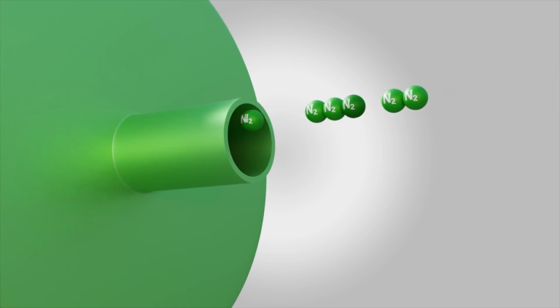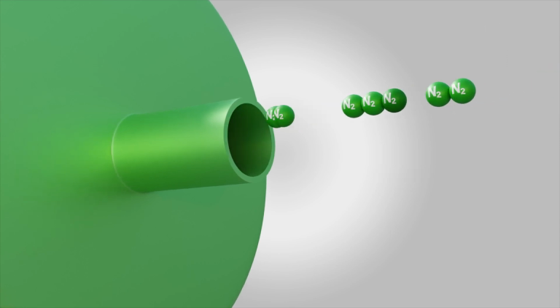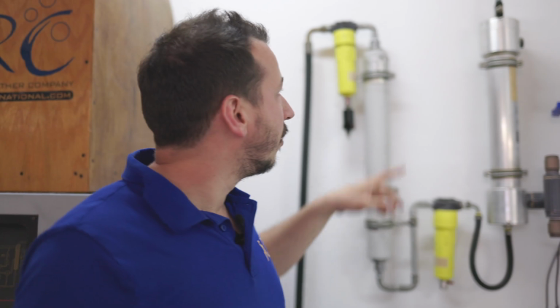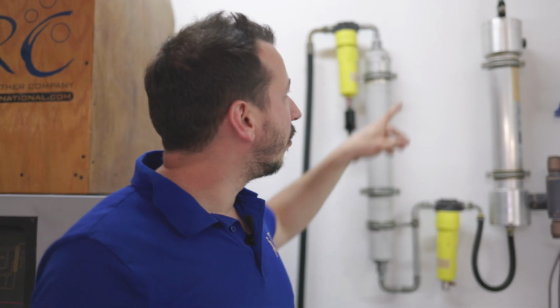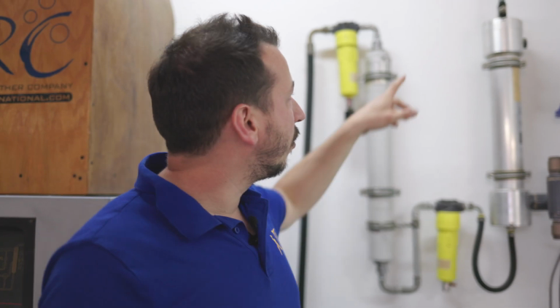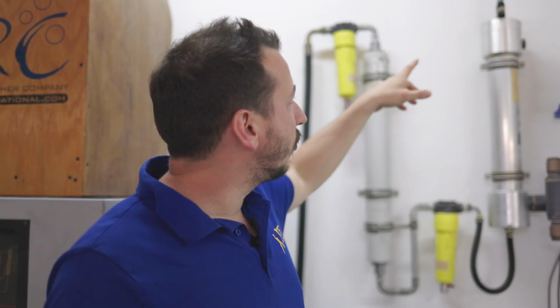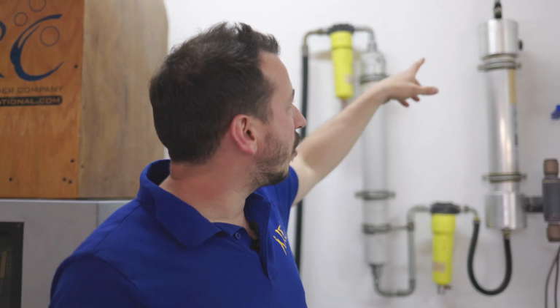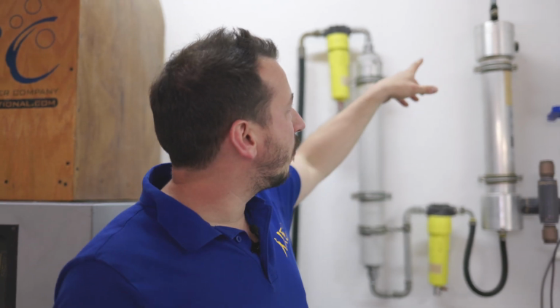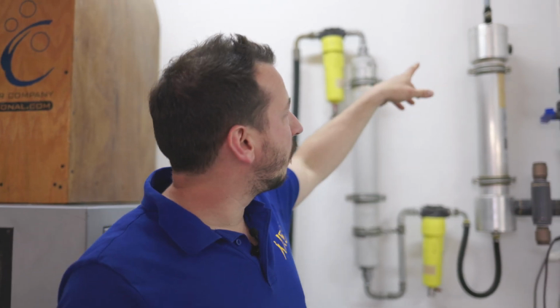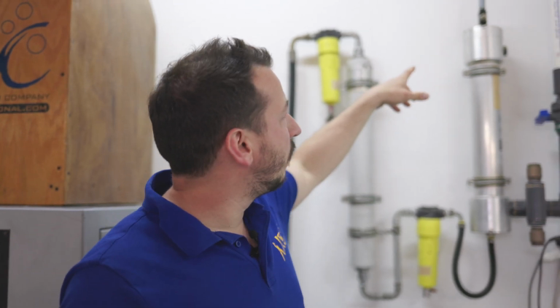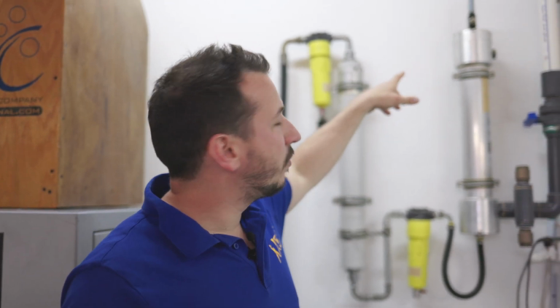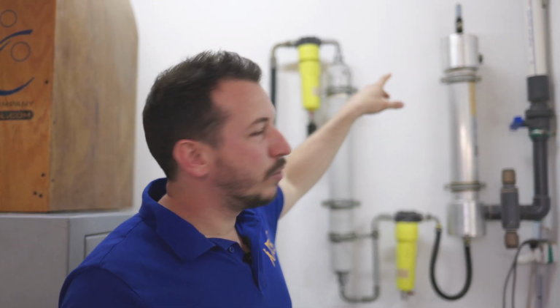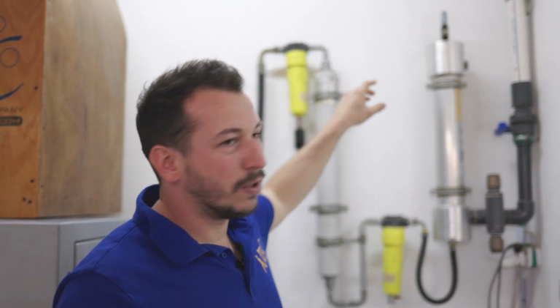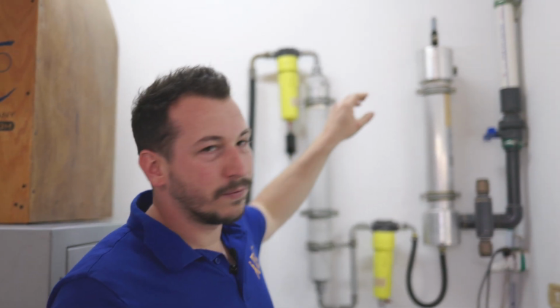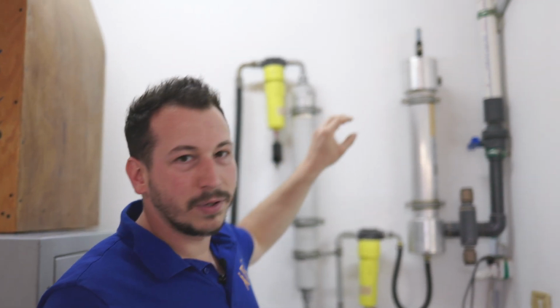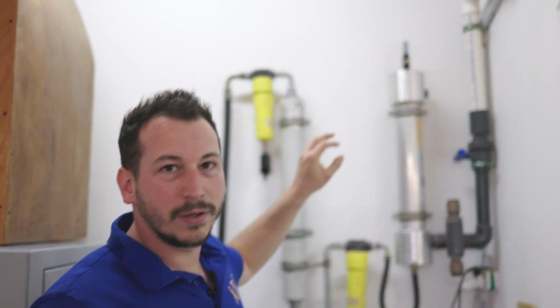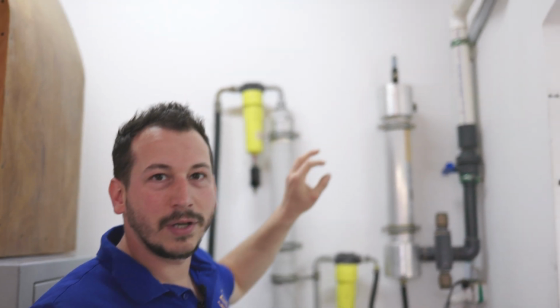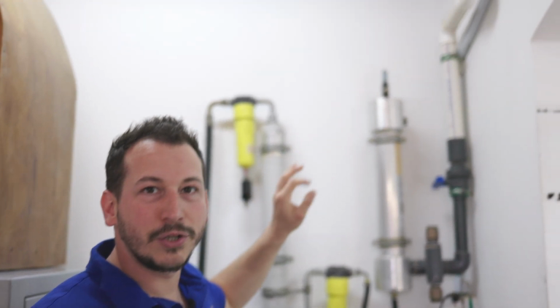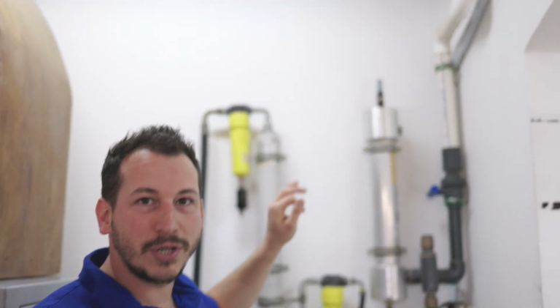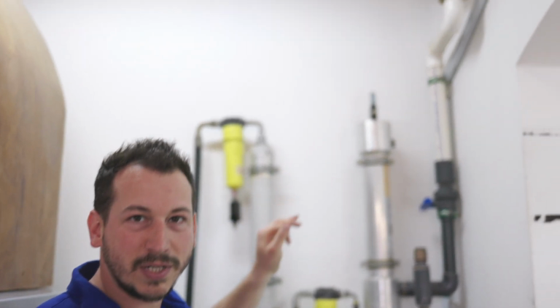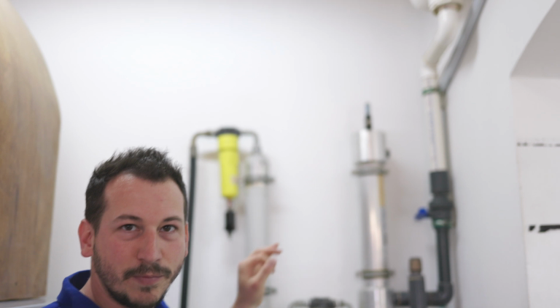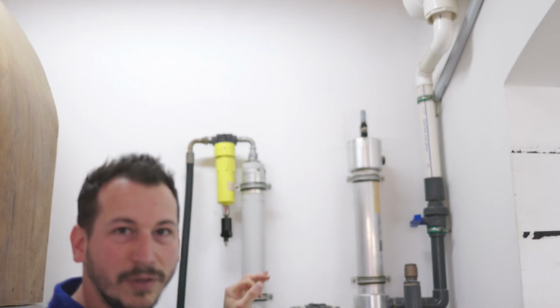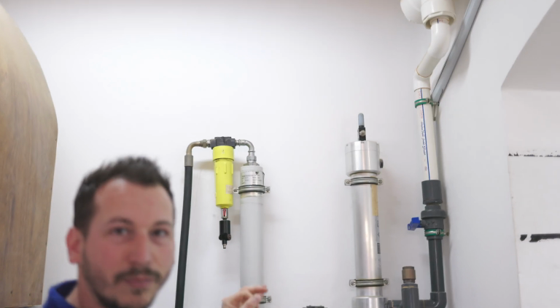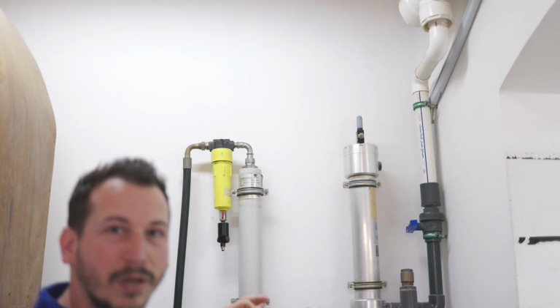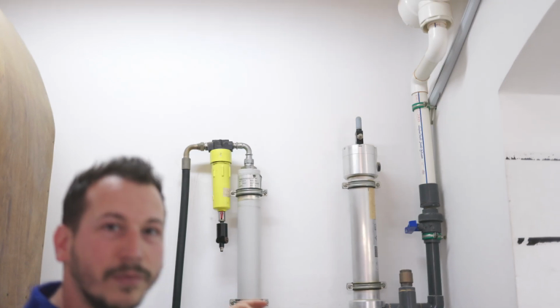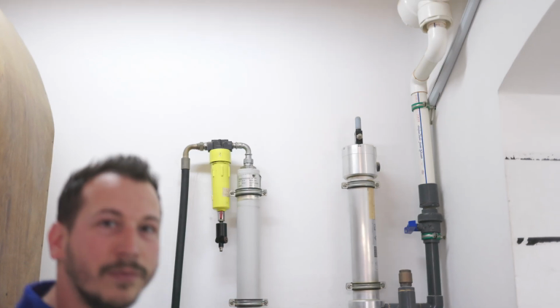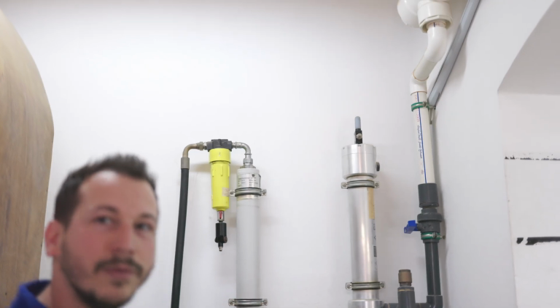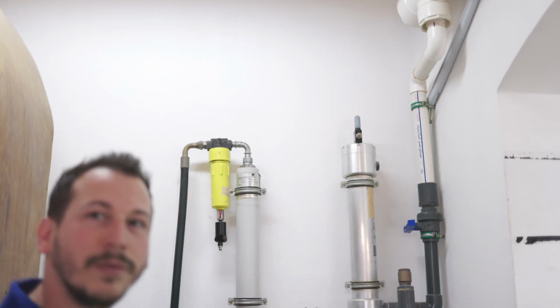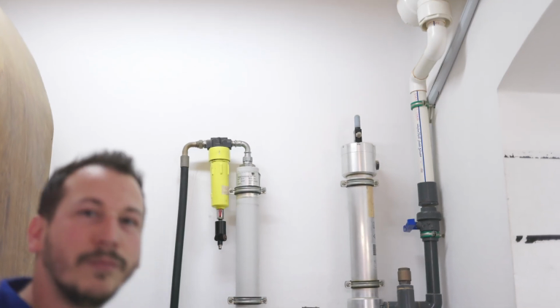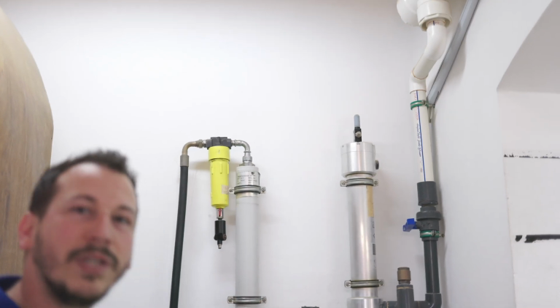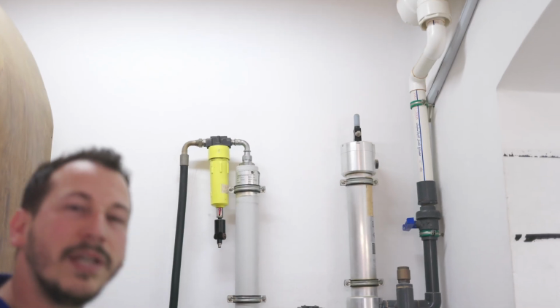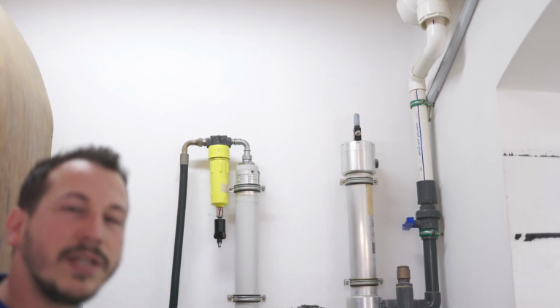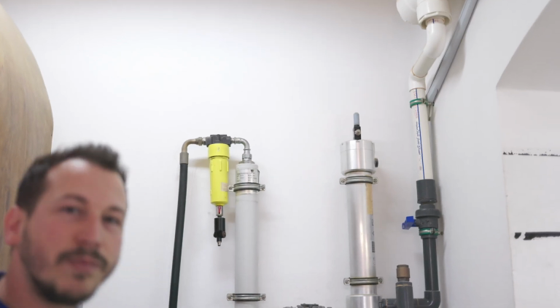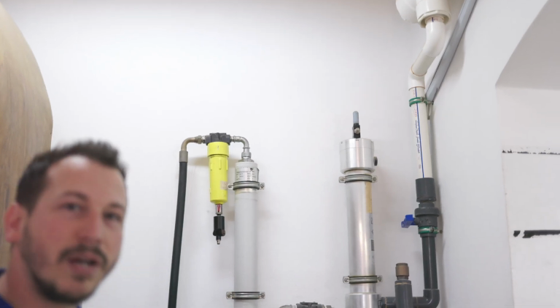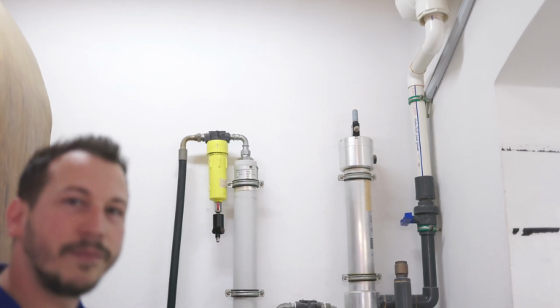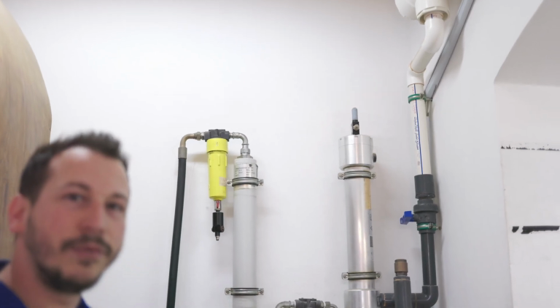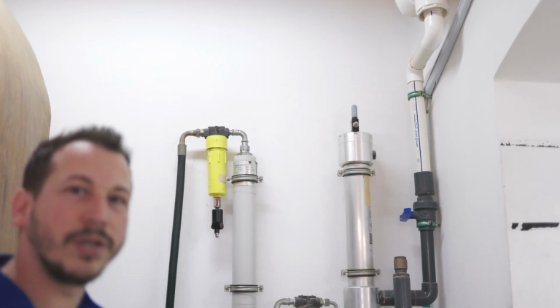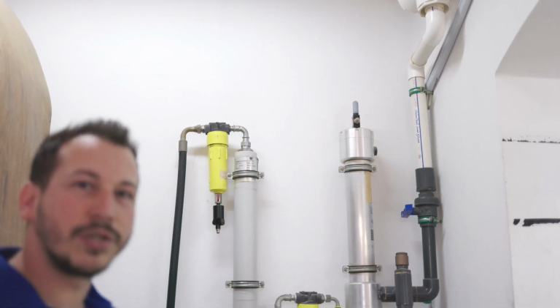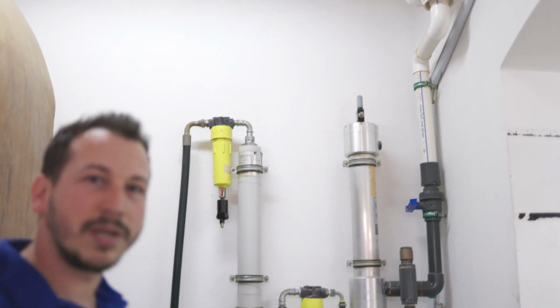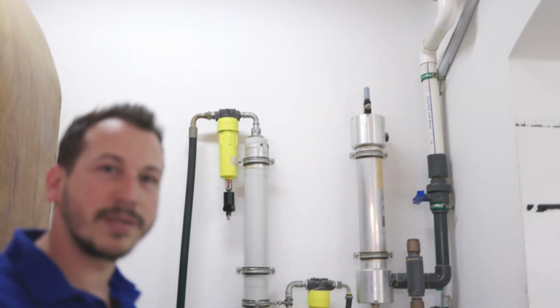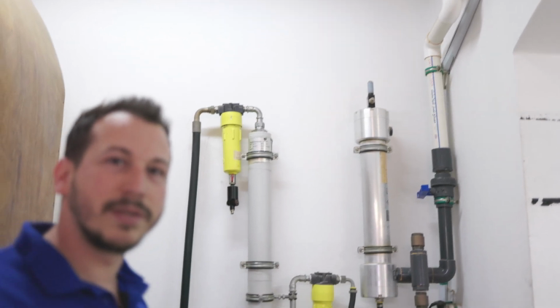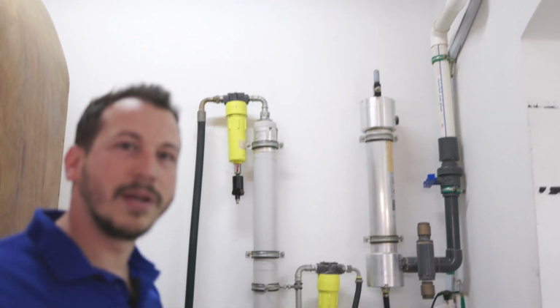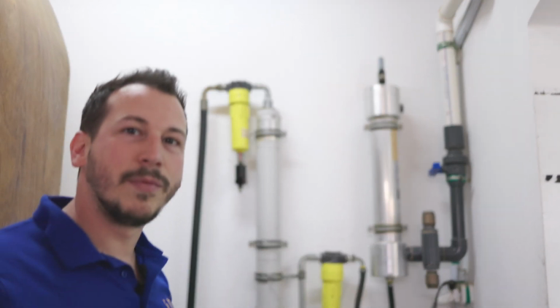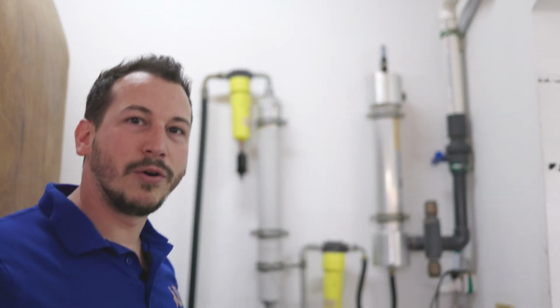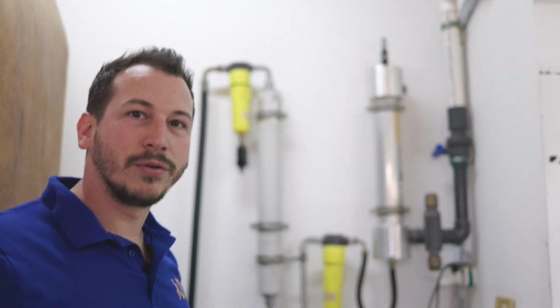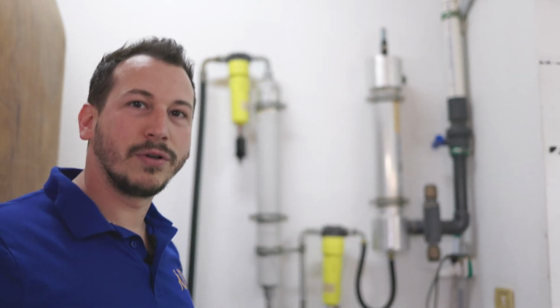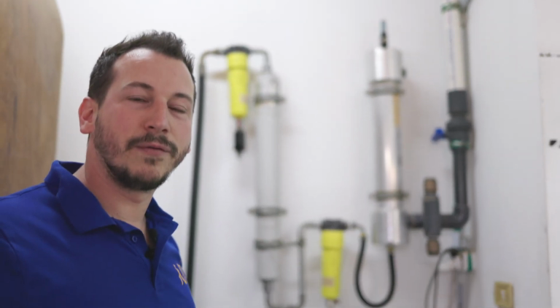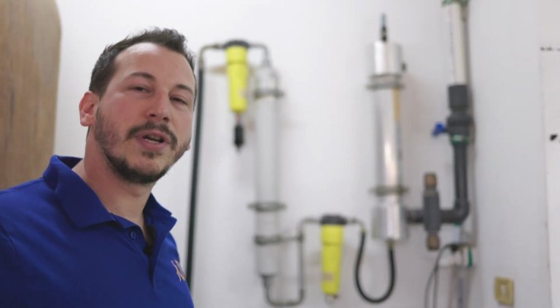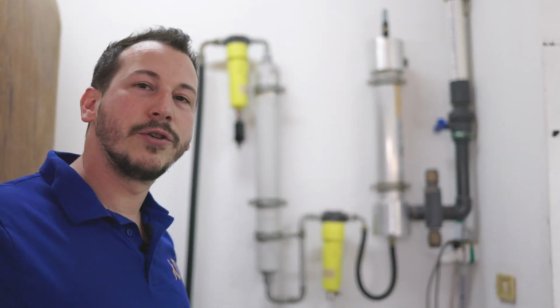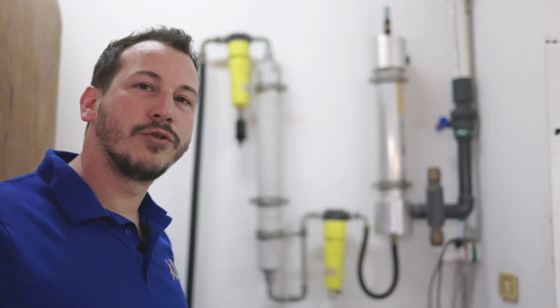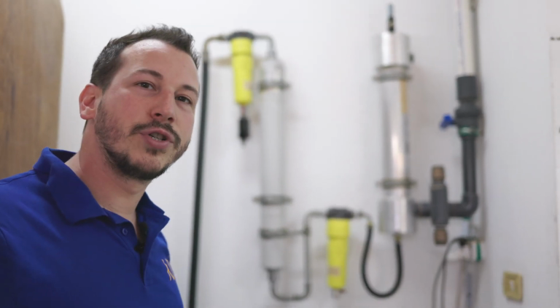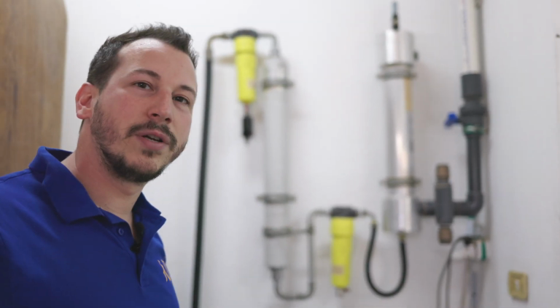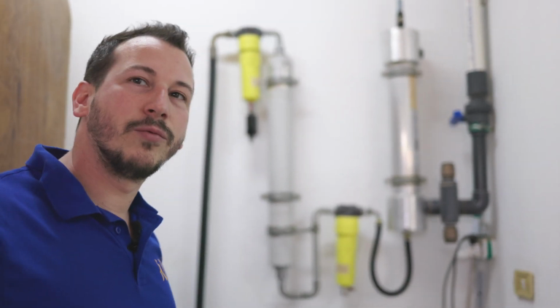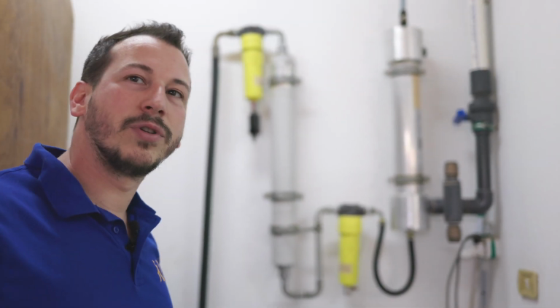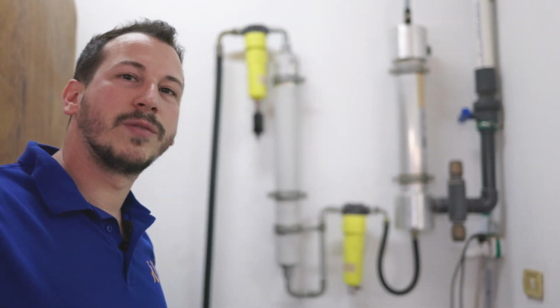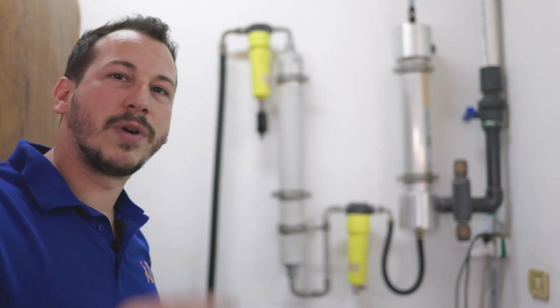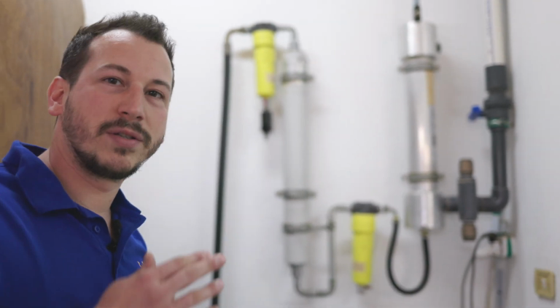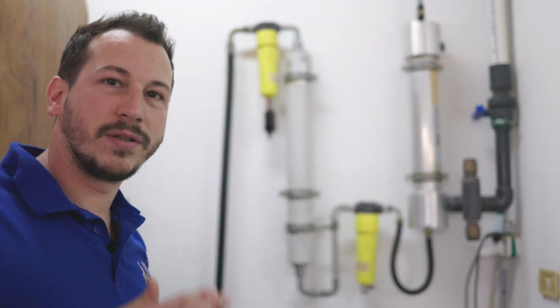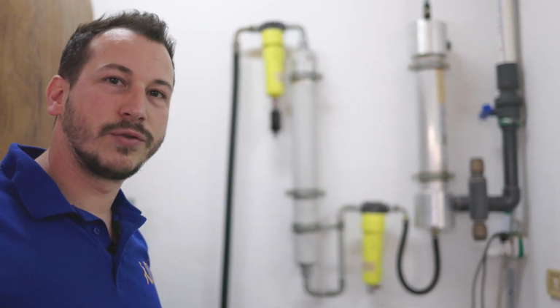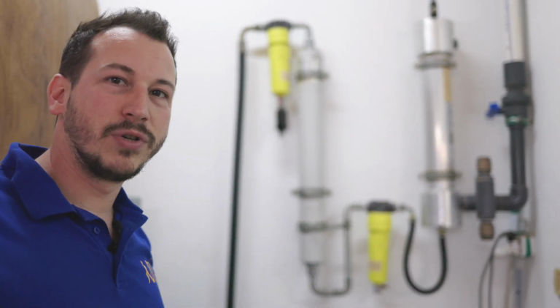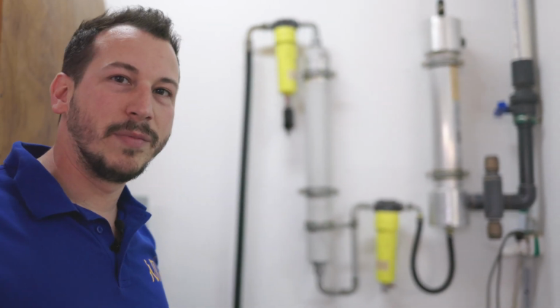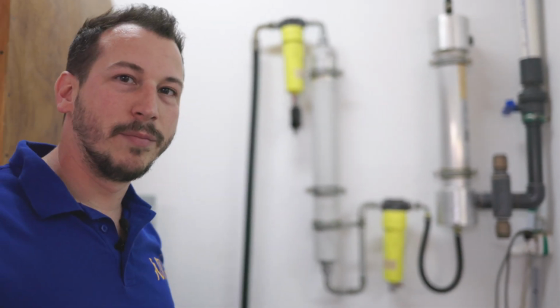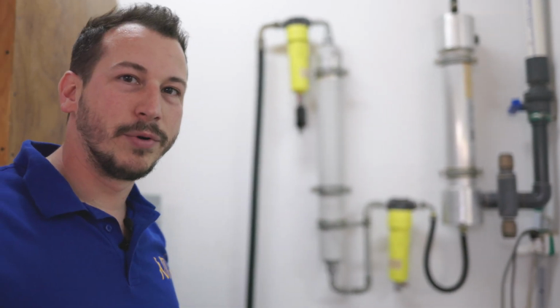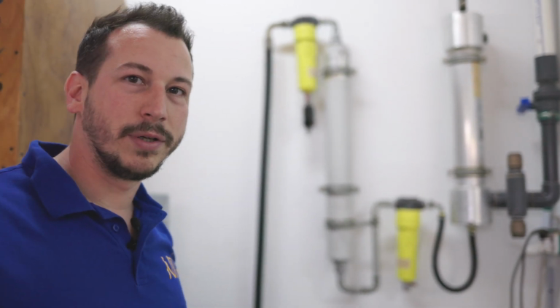On top of it we have the adjustment valve. With this valve we adjust the amount of nitrogen that is passing through the membrane.